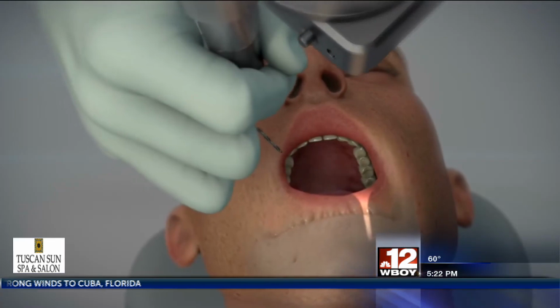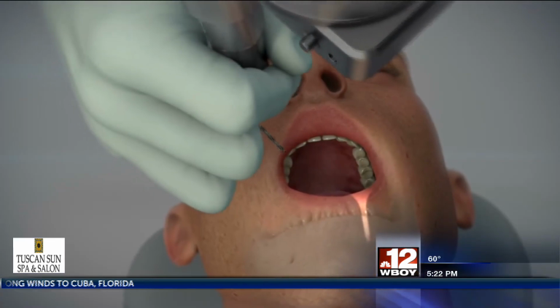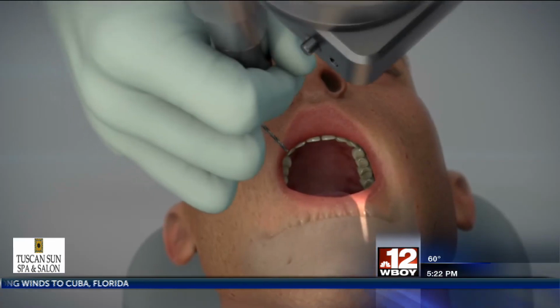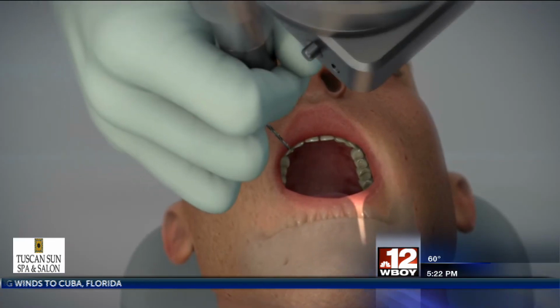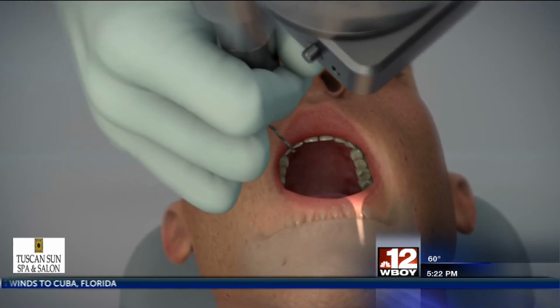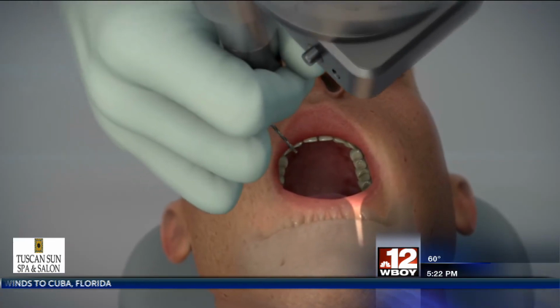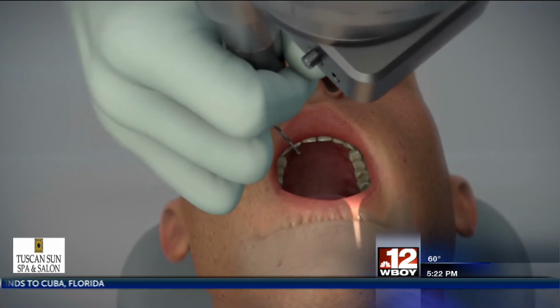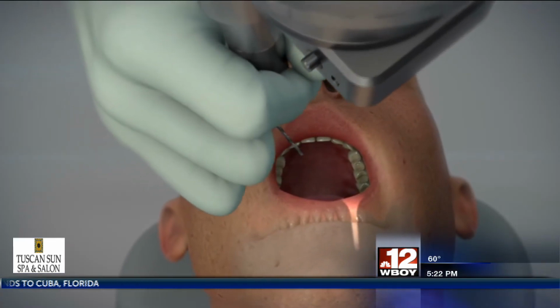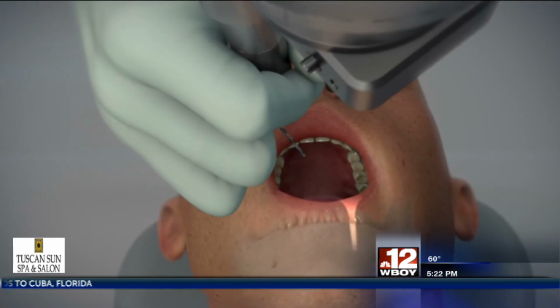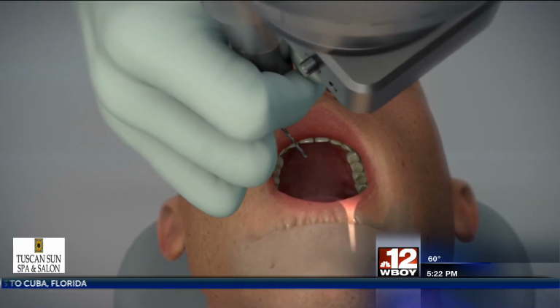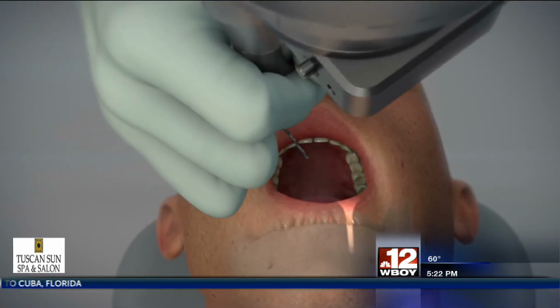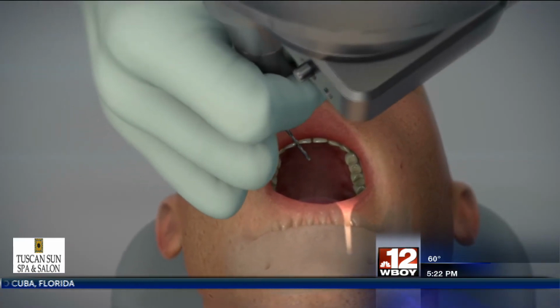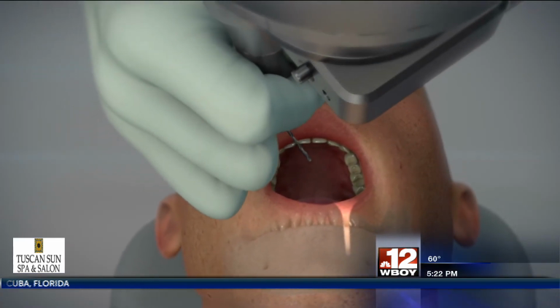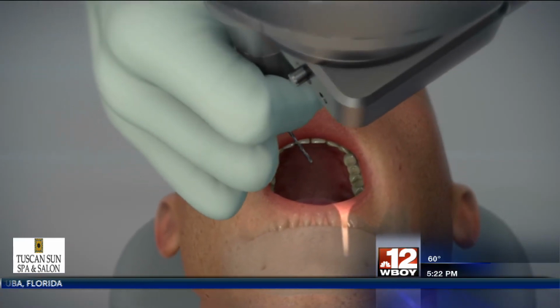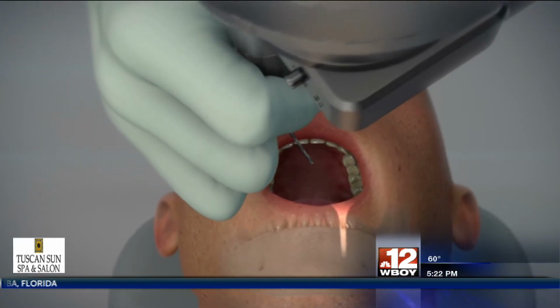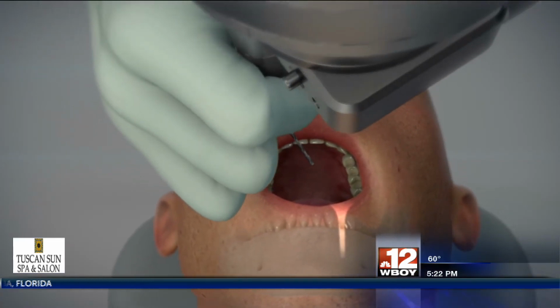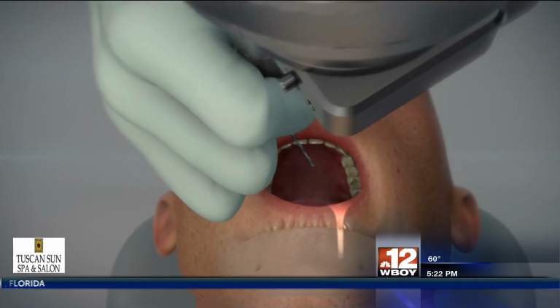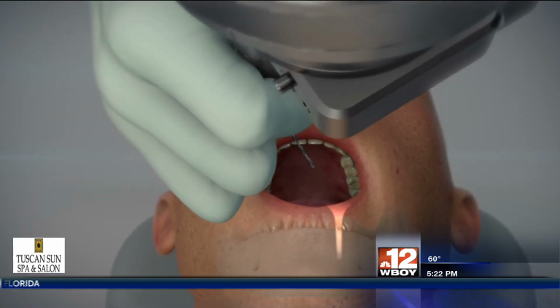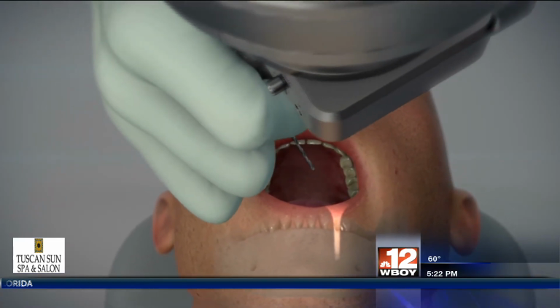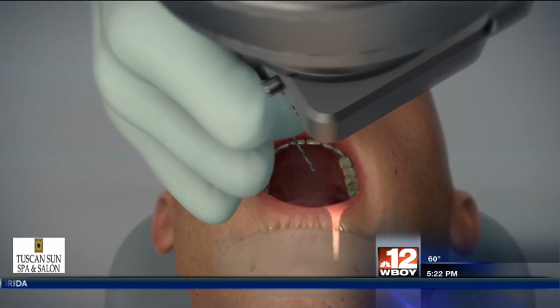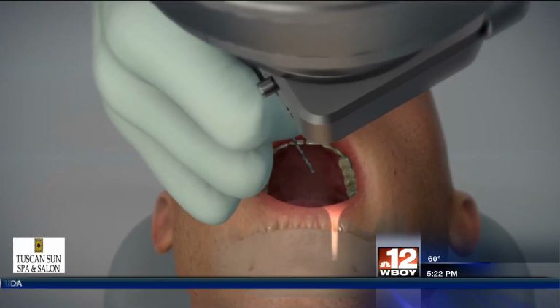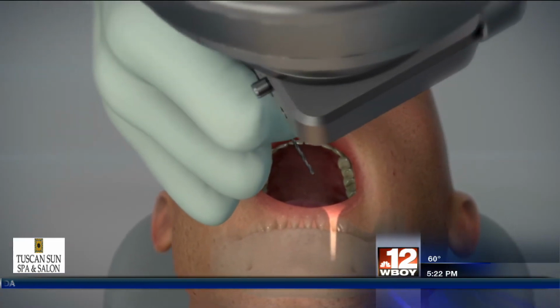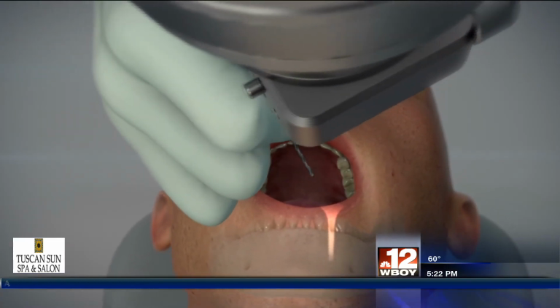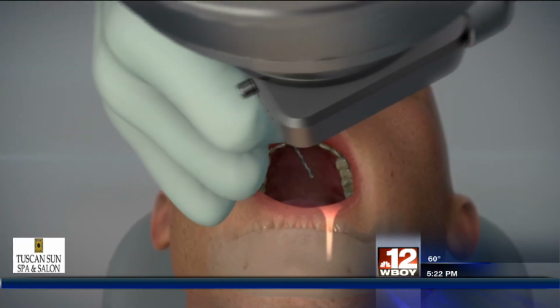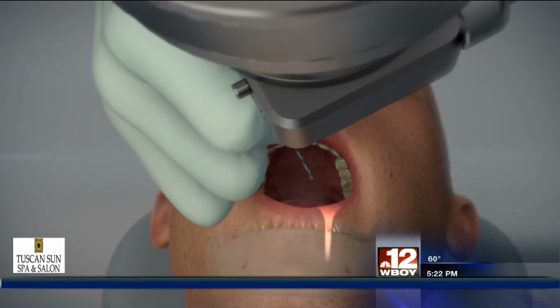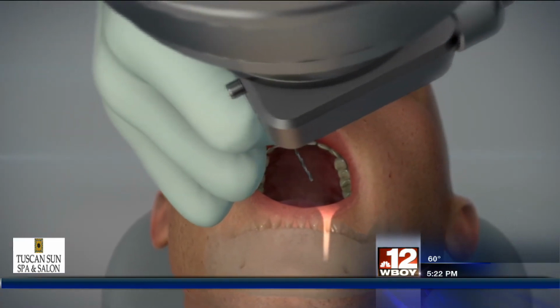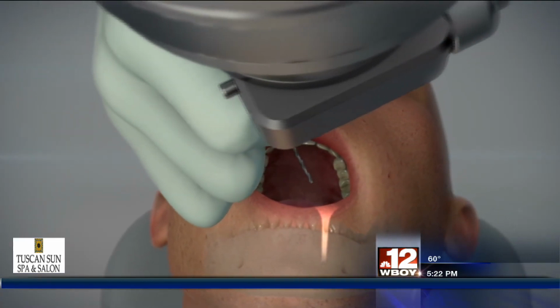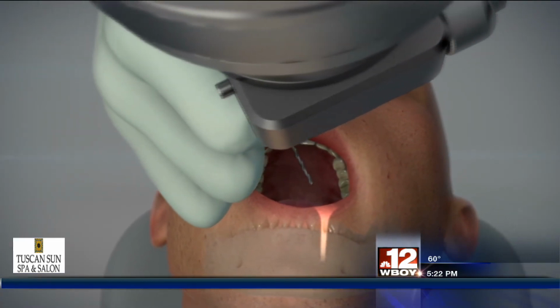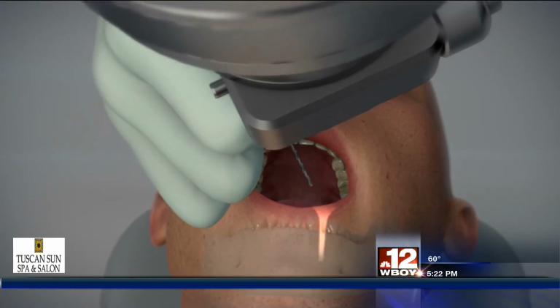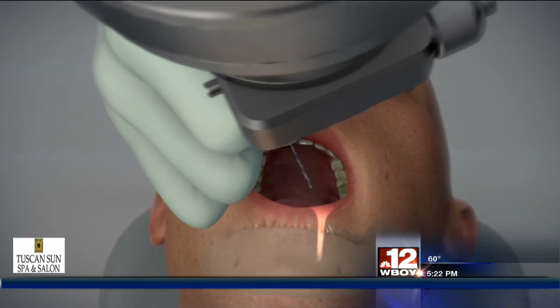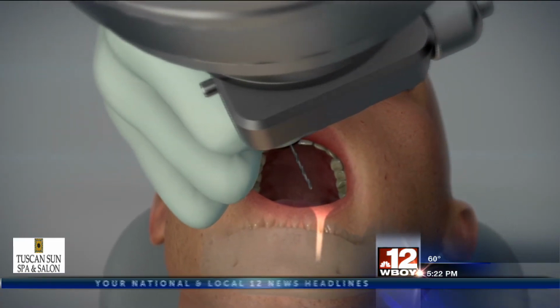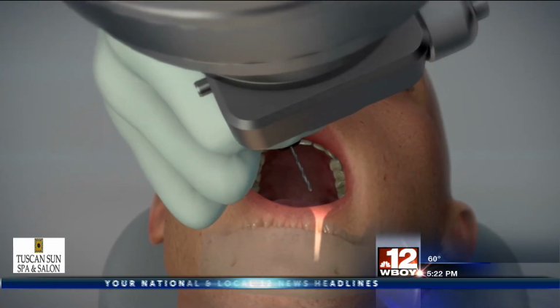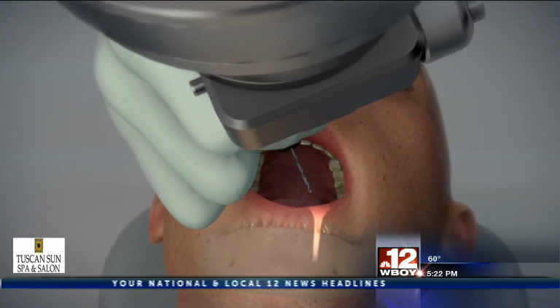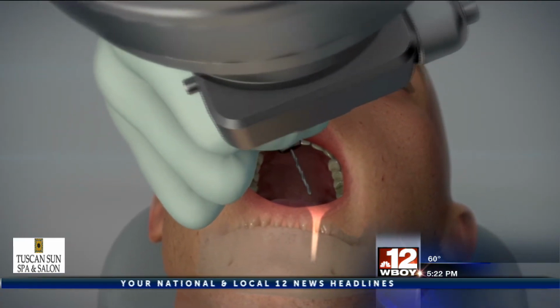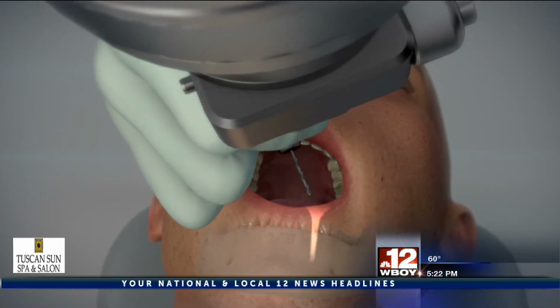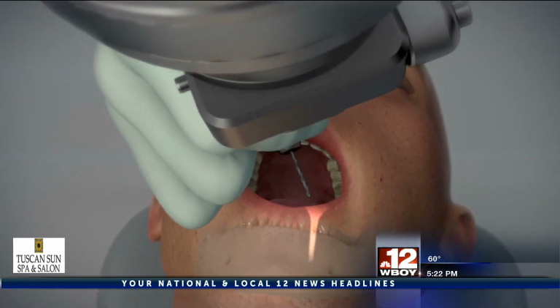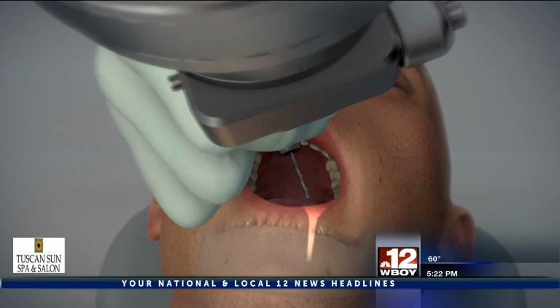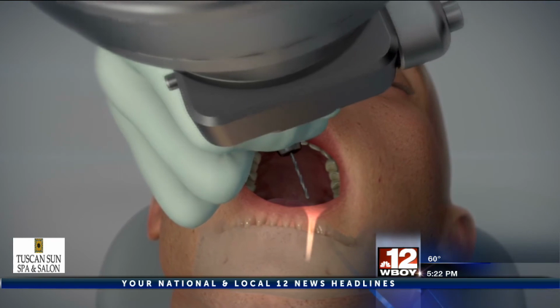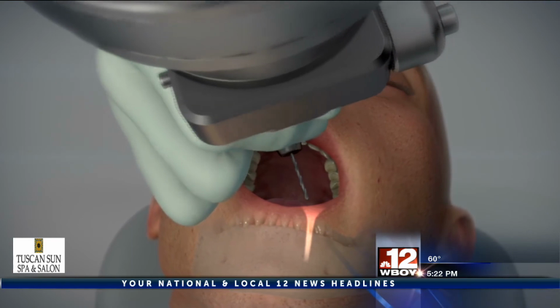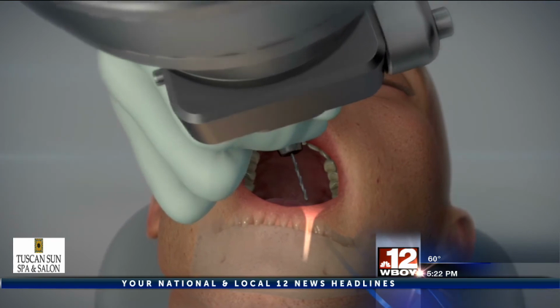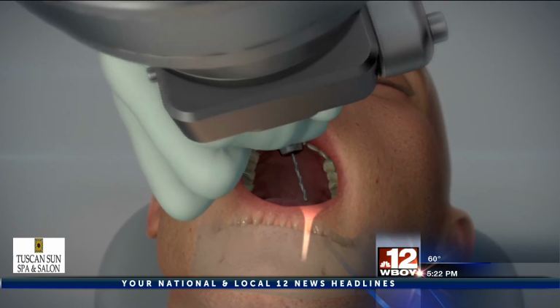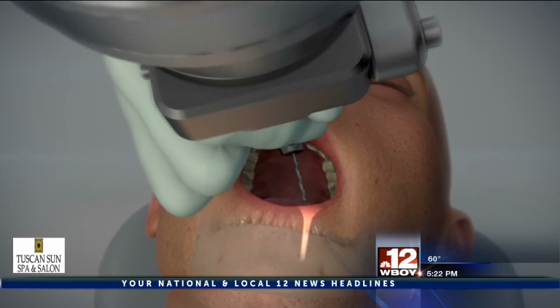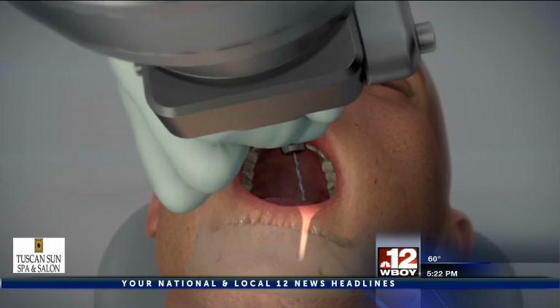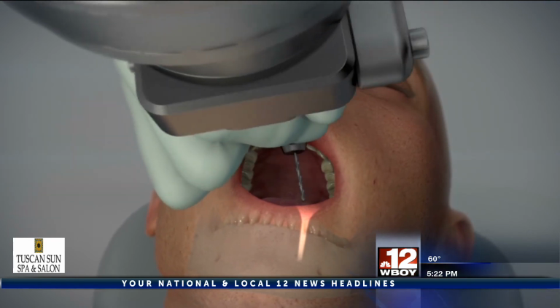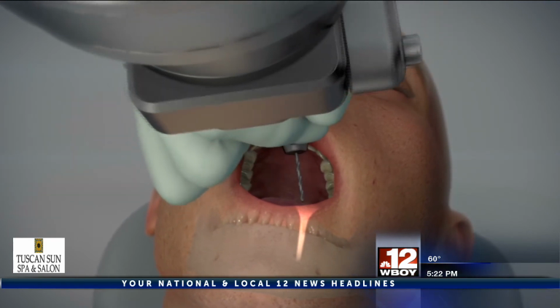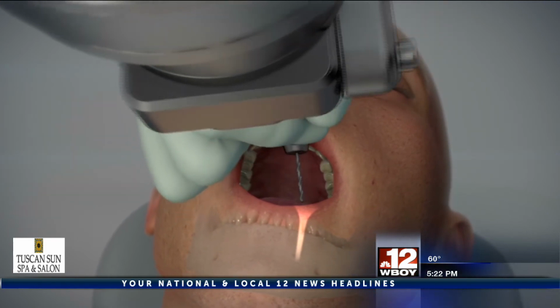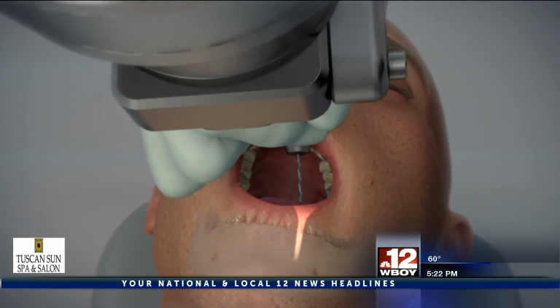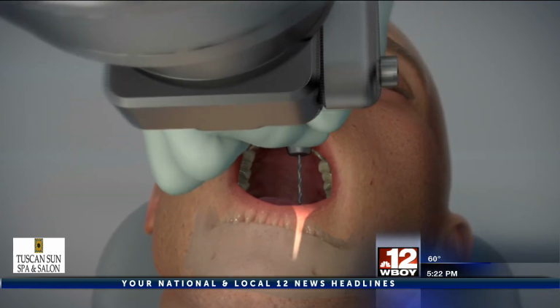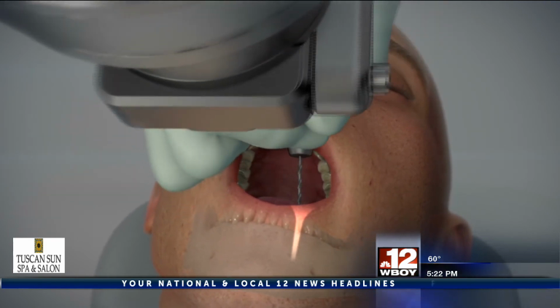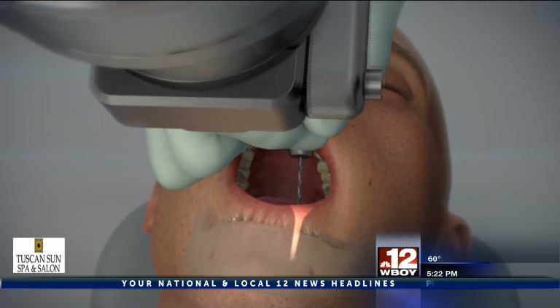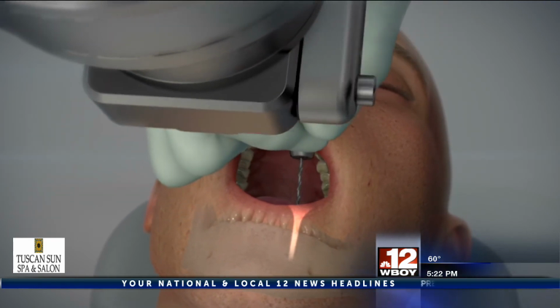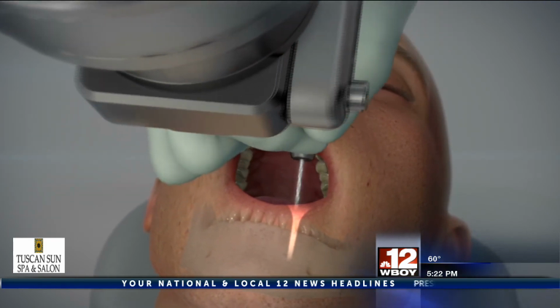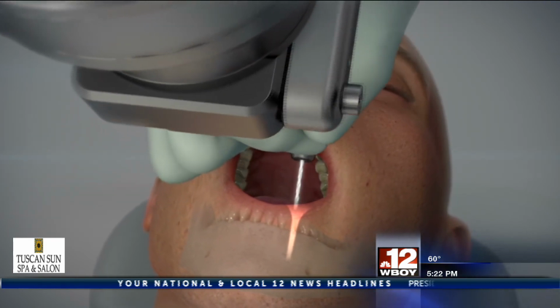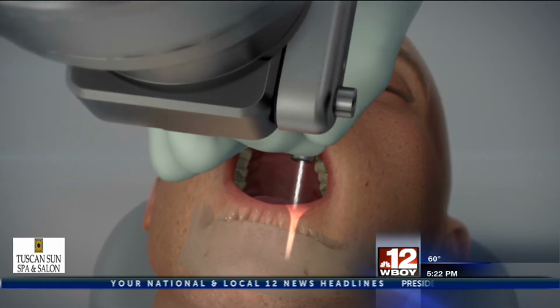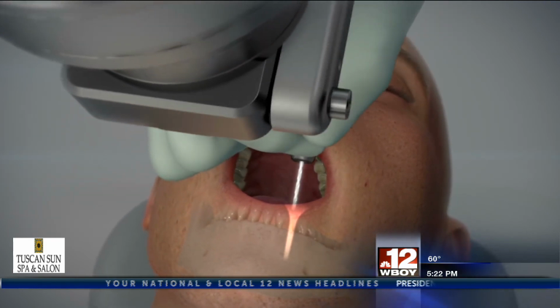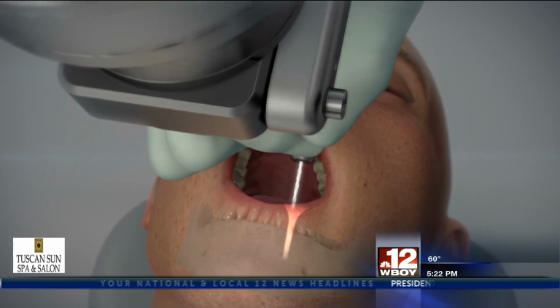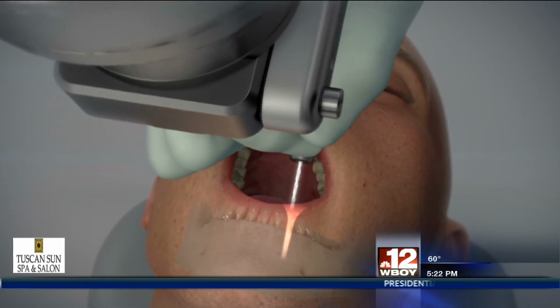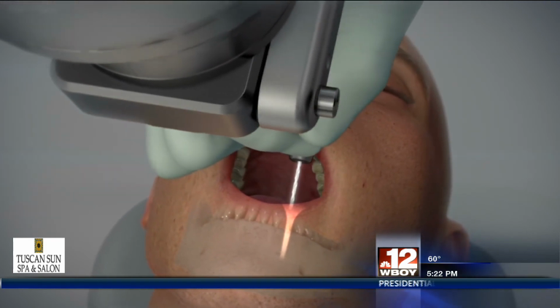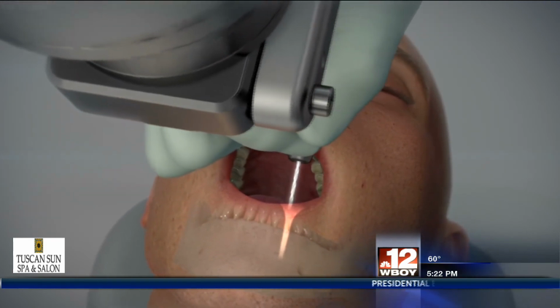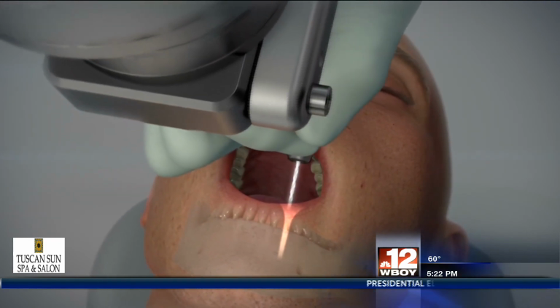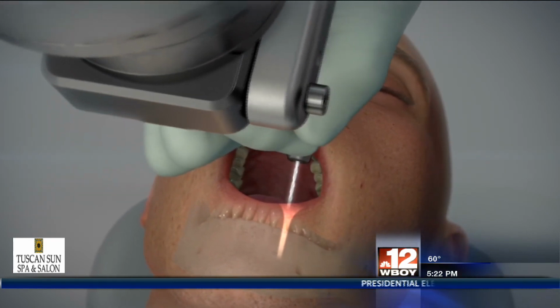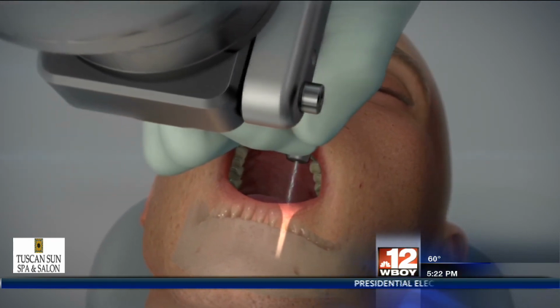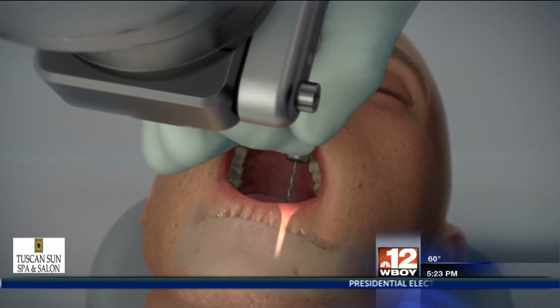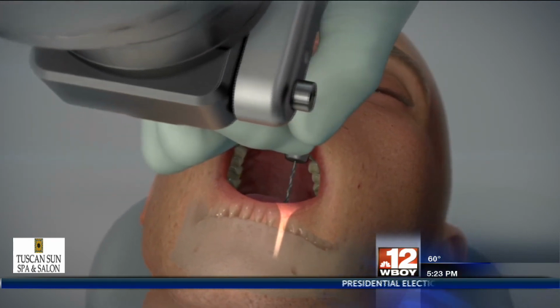The department head says he sees this new technology in the field of digital dentistry as a whole becoming the way of the future.